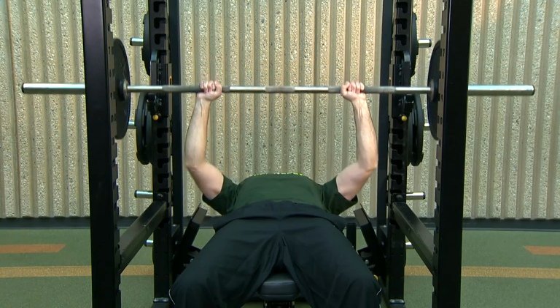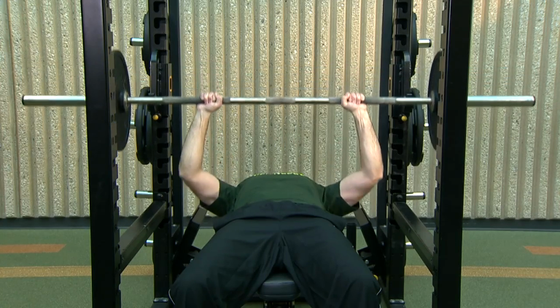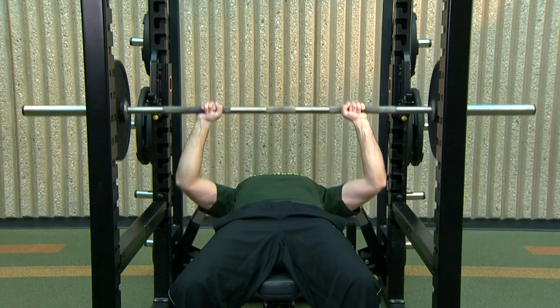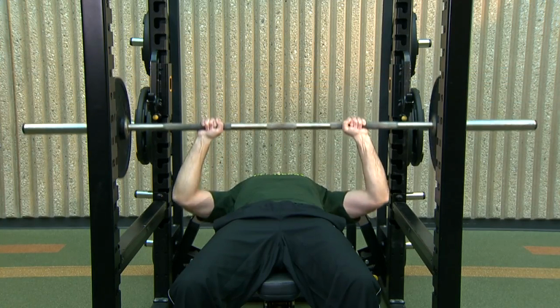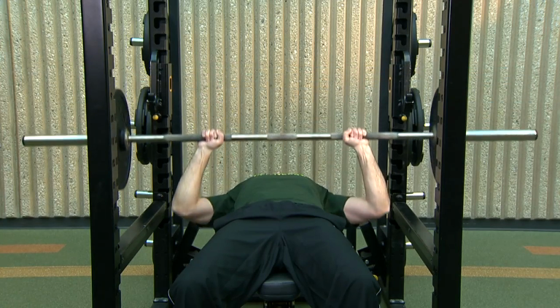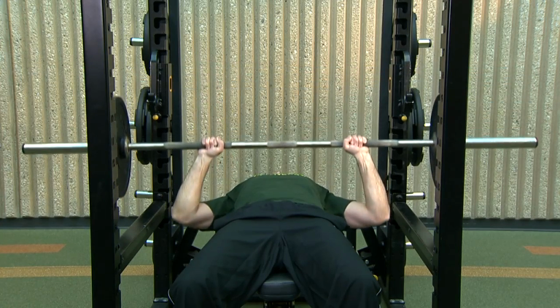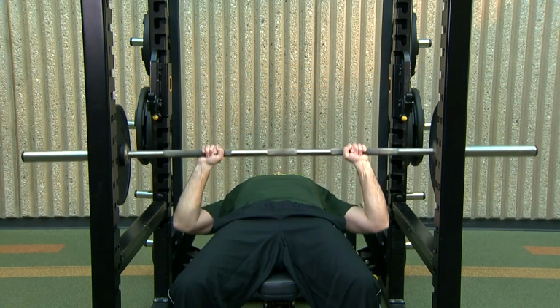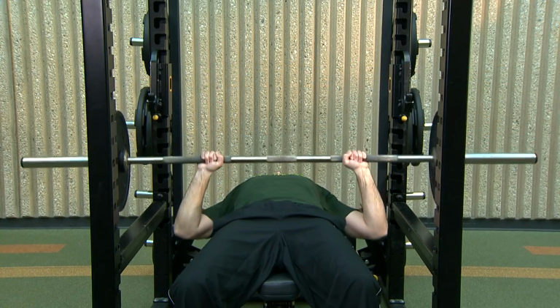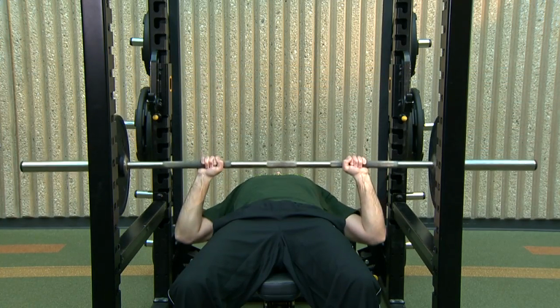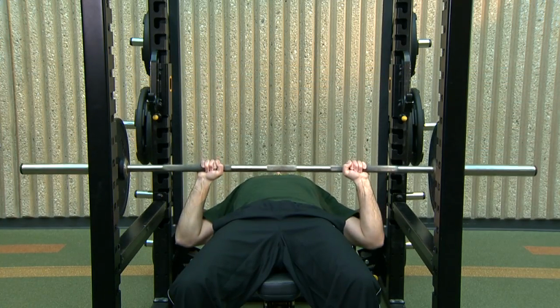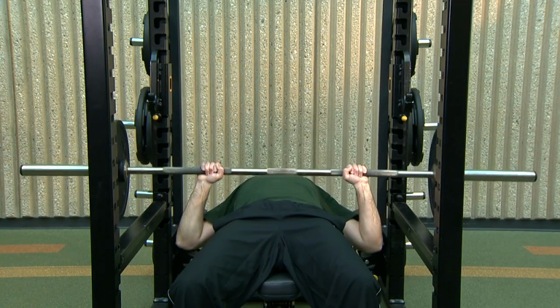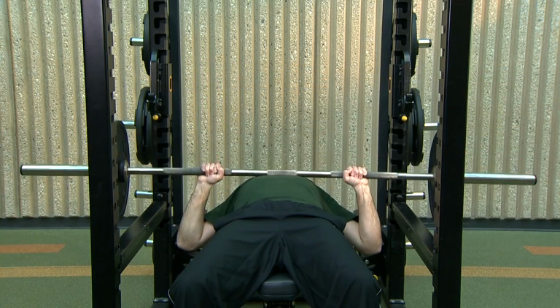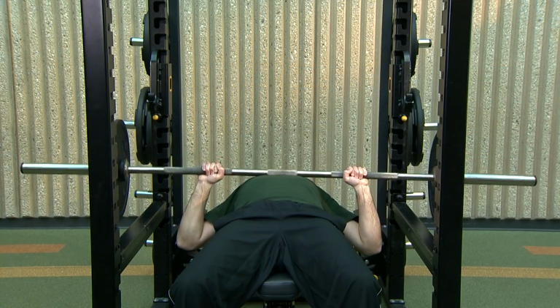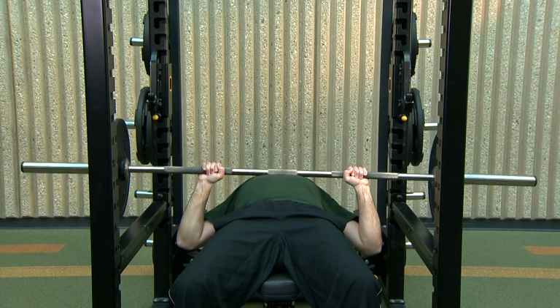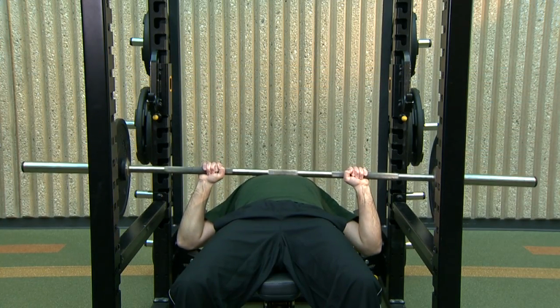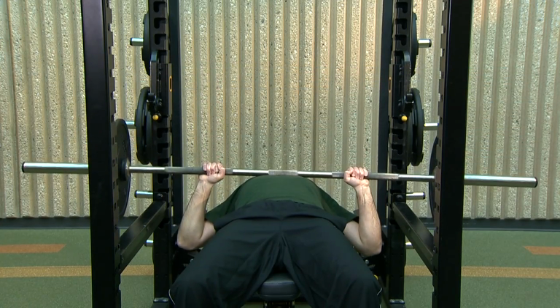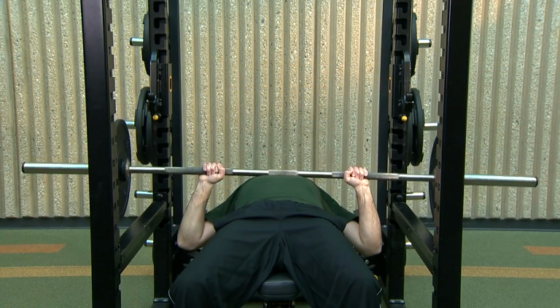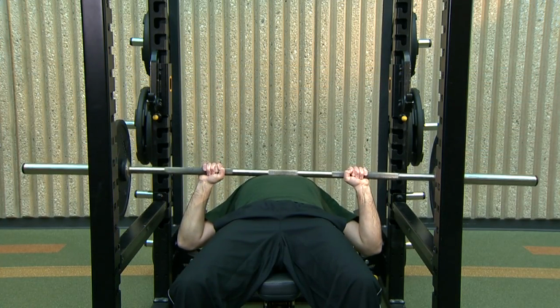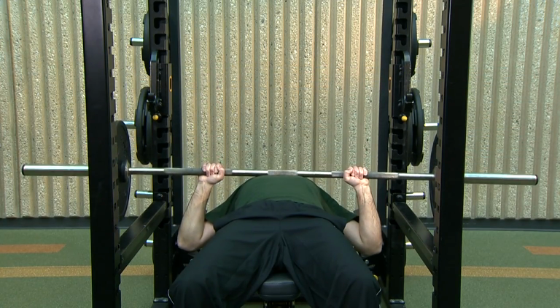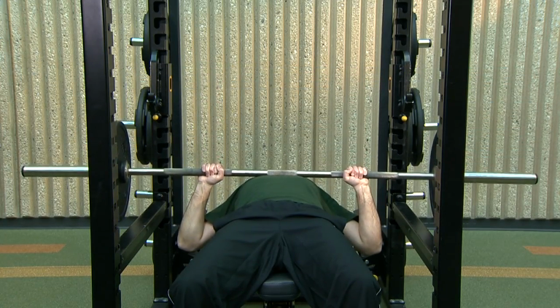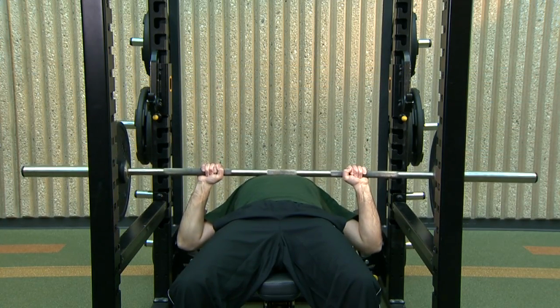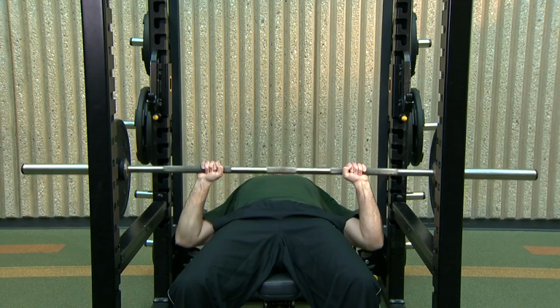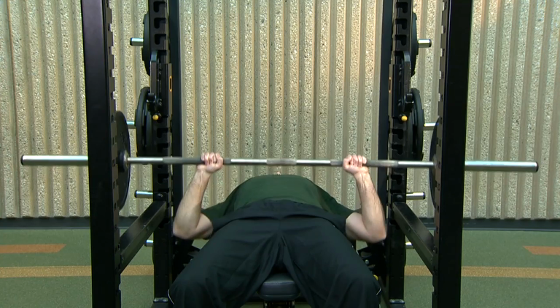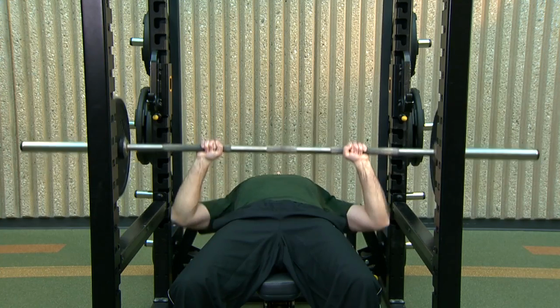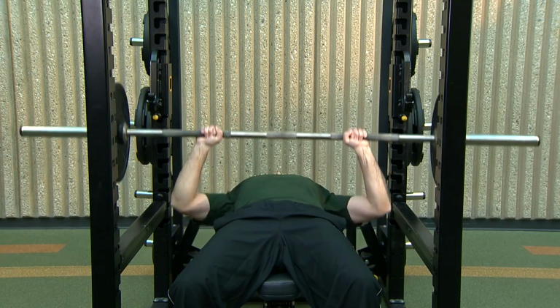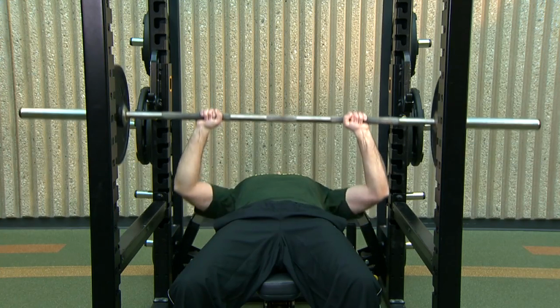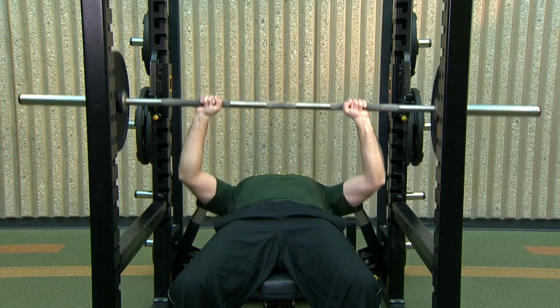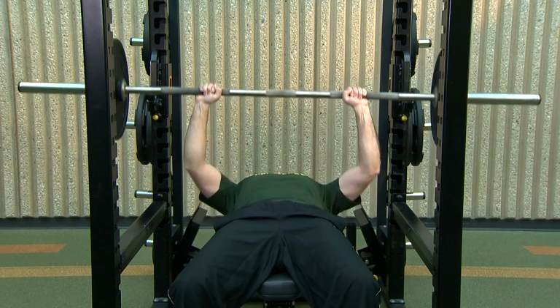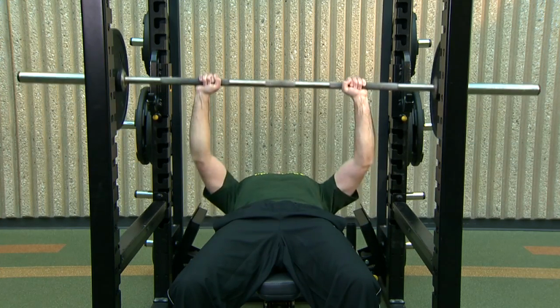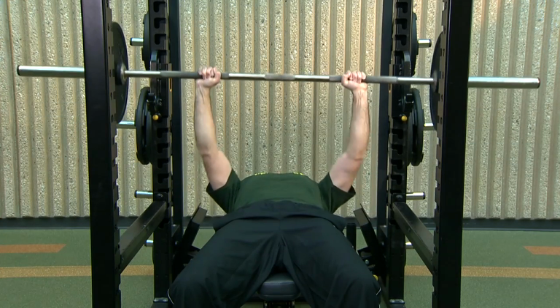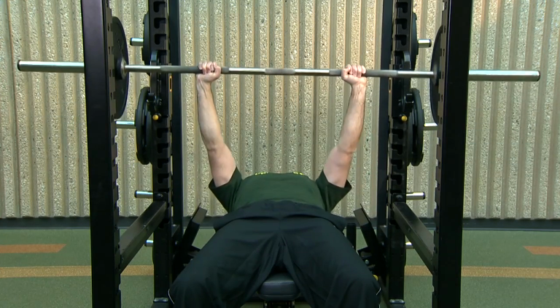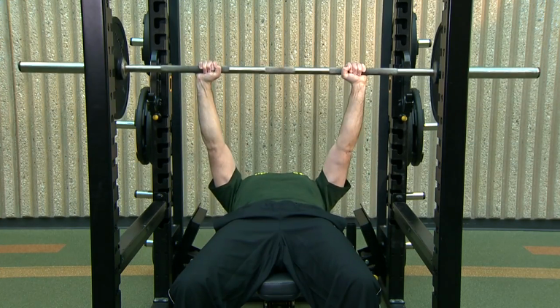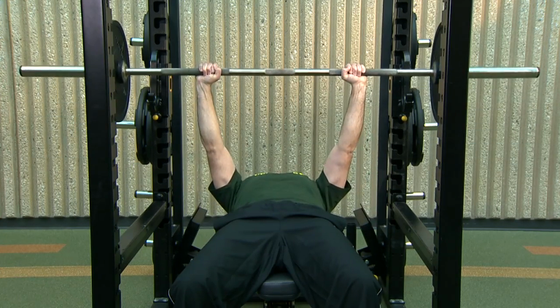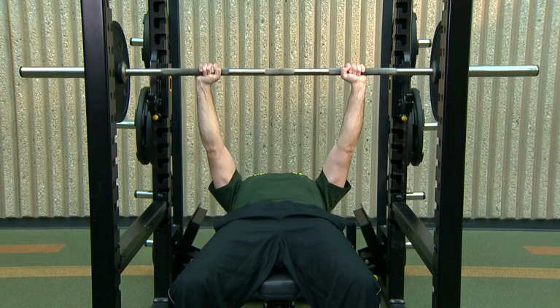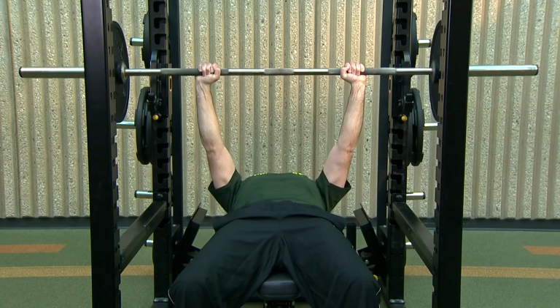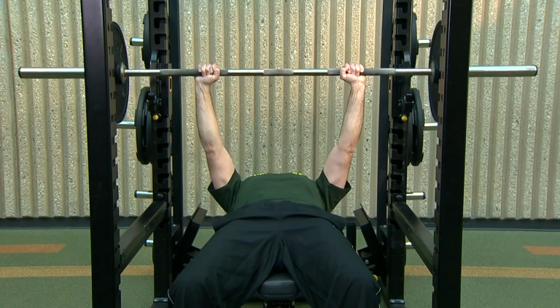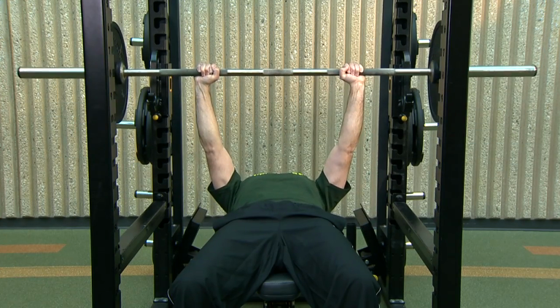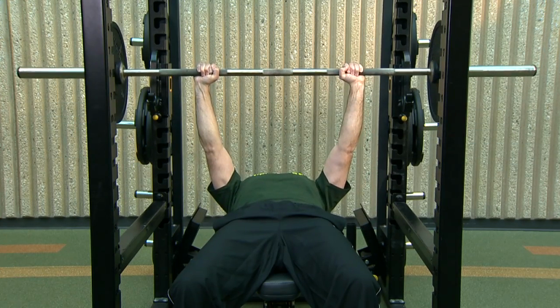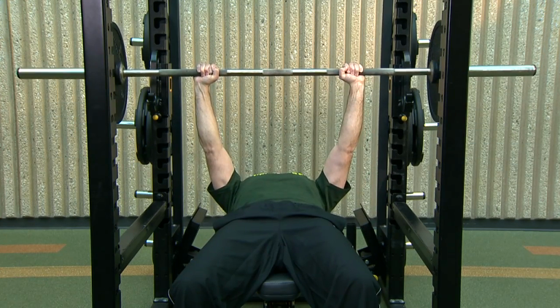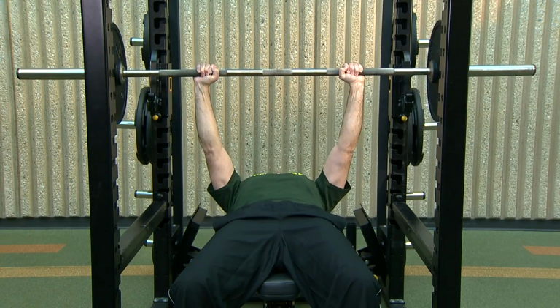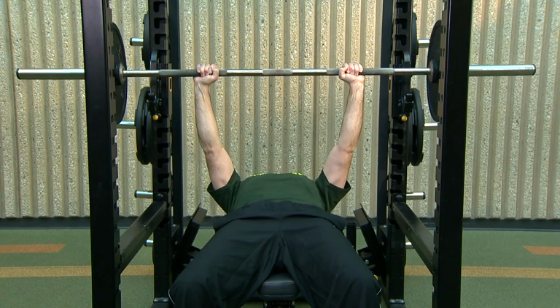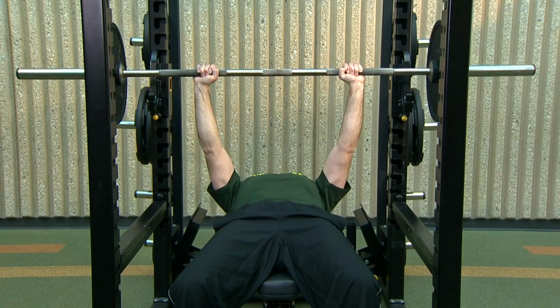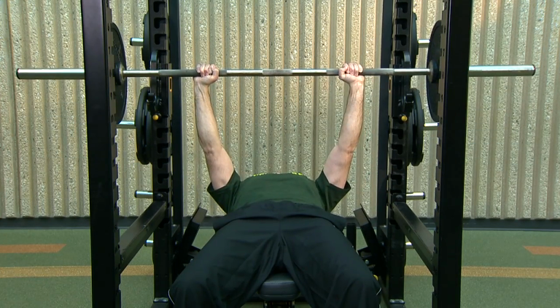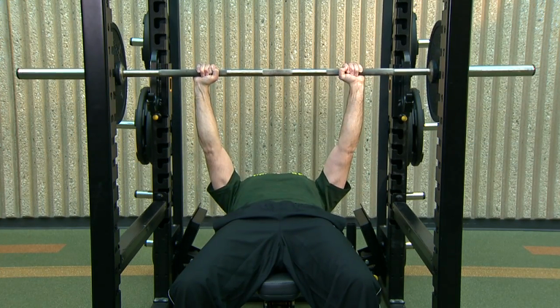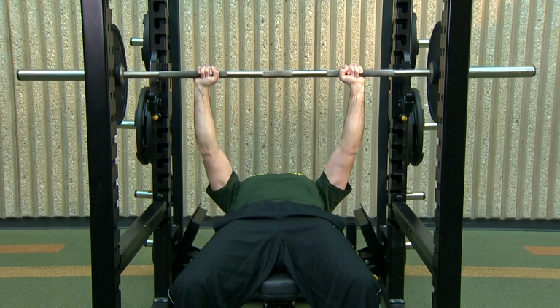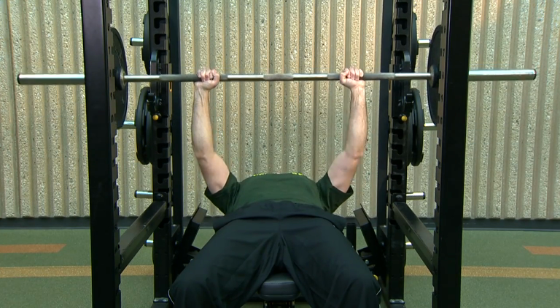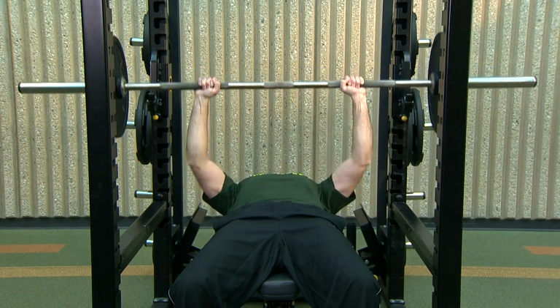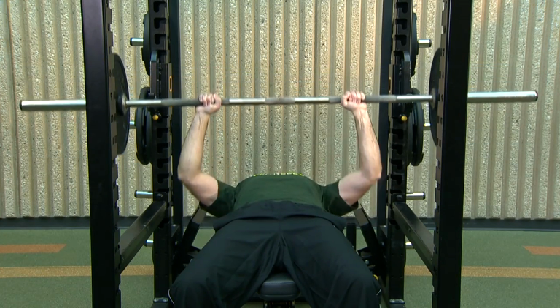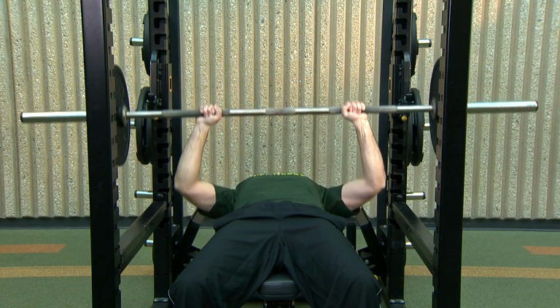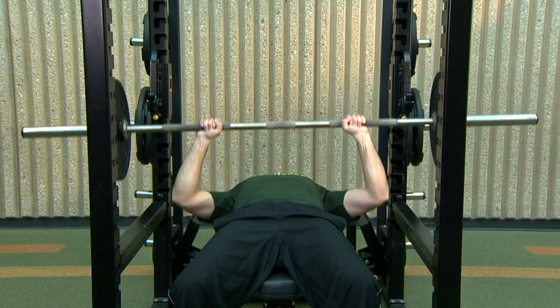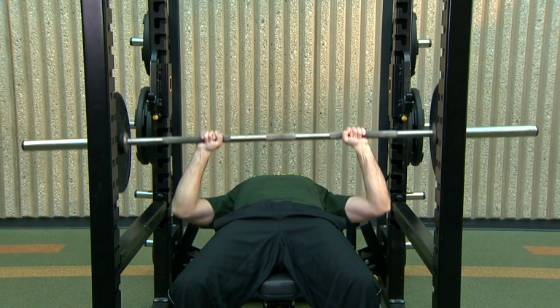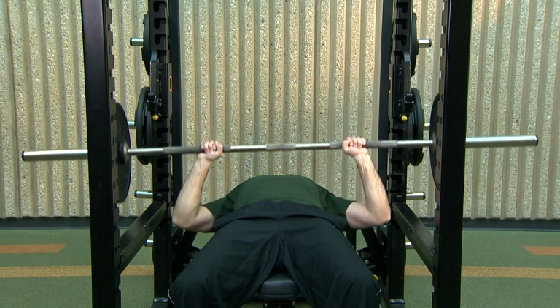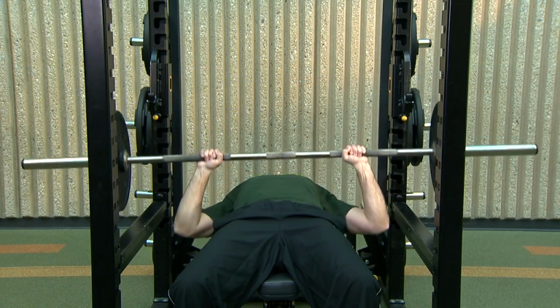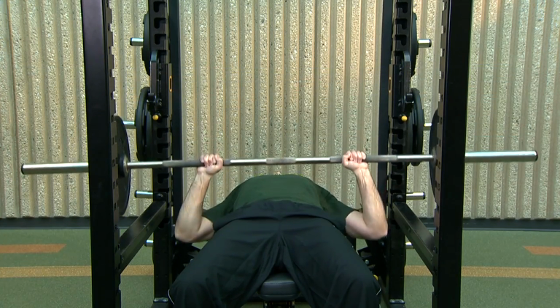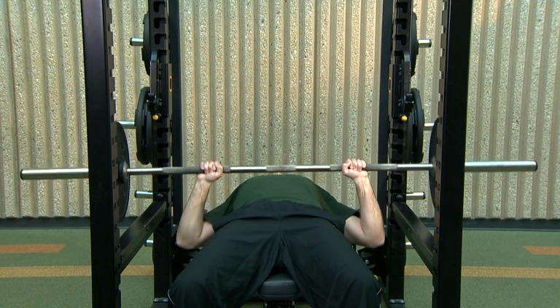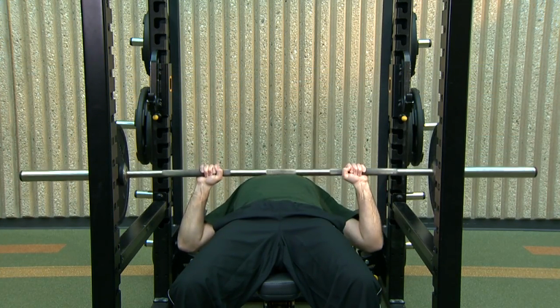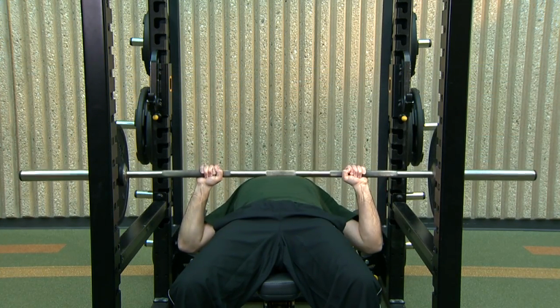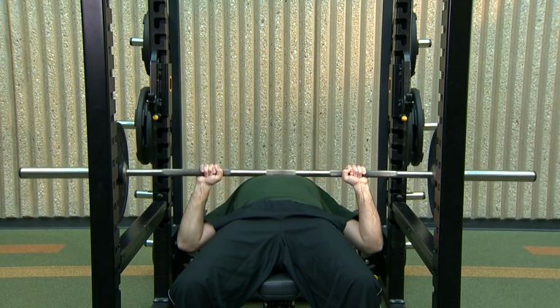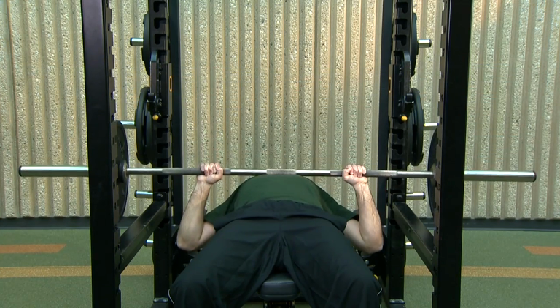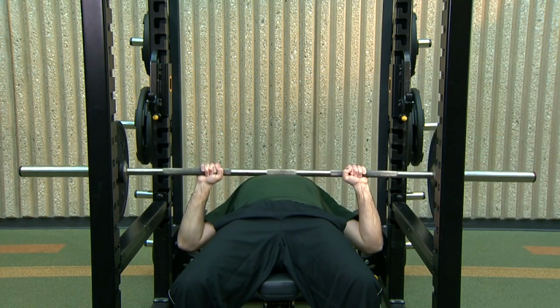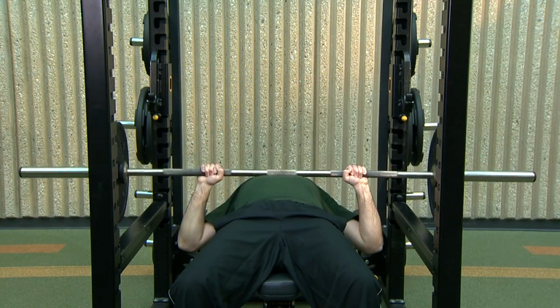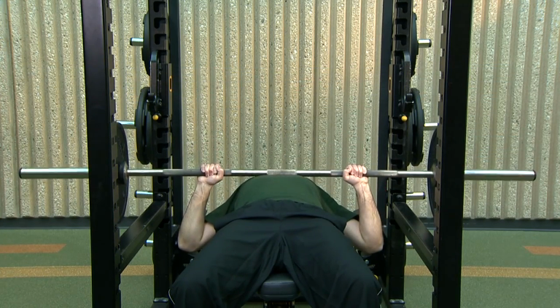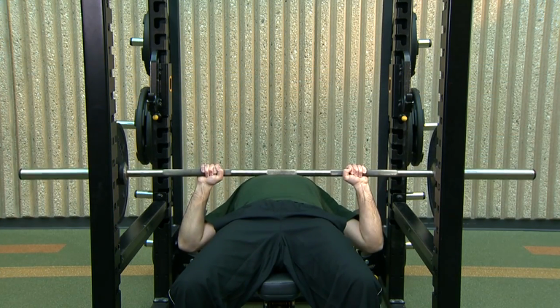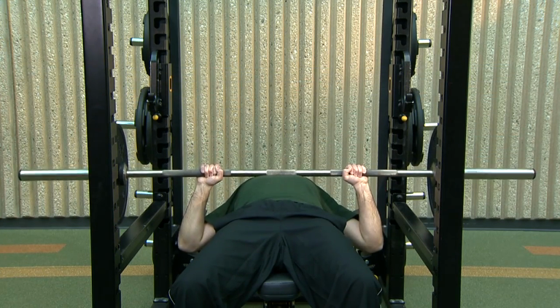Pause, then slowly raise the bar back up. Do not lock your elbows or rest at the top. Go straight into your next repetition.